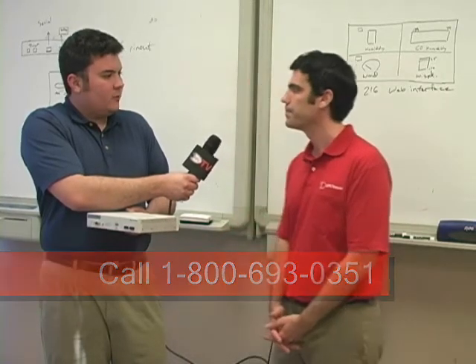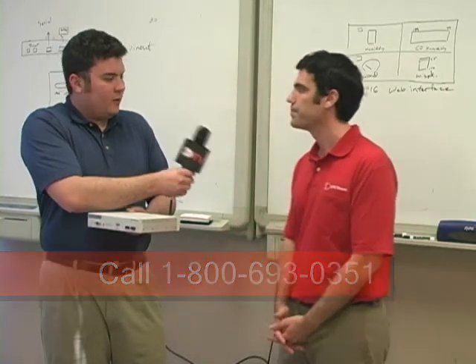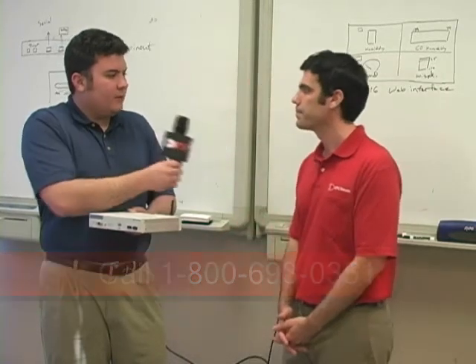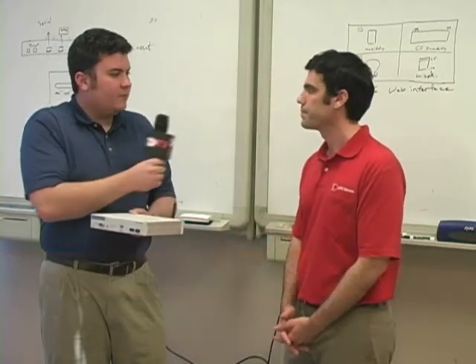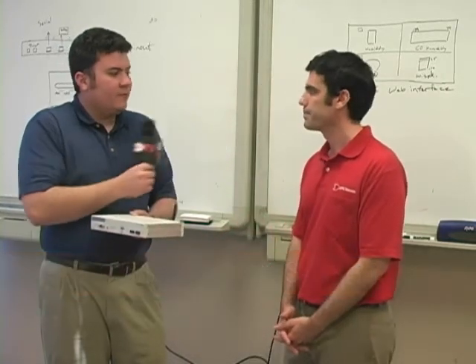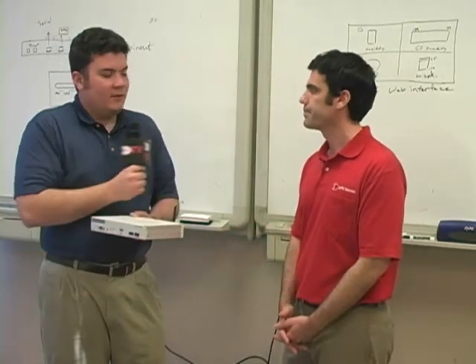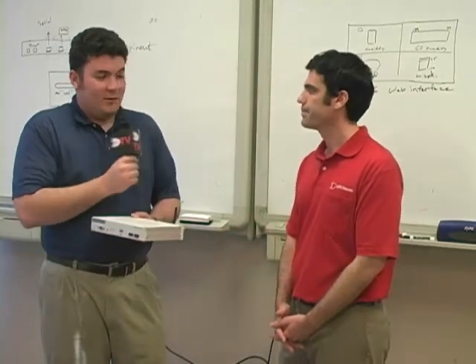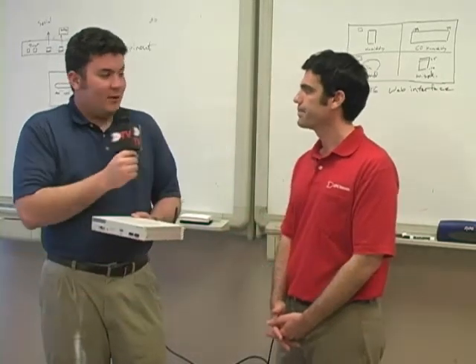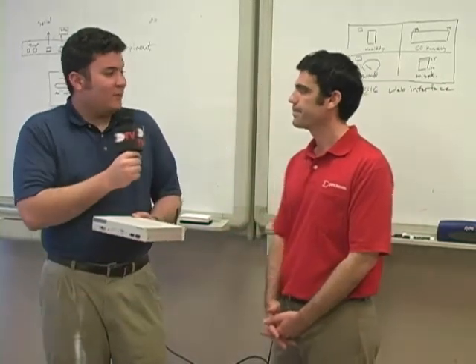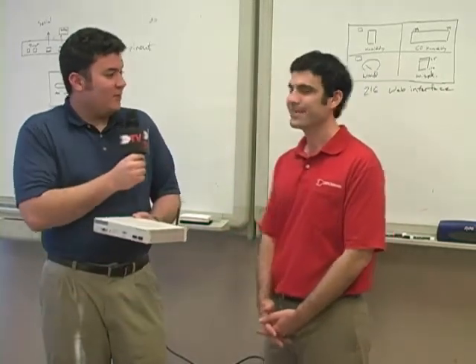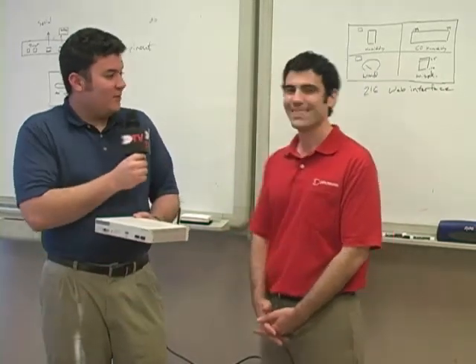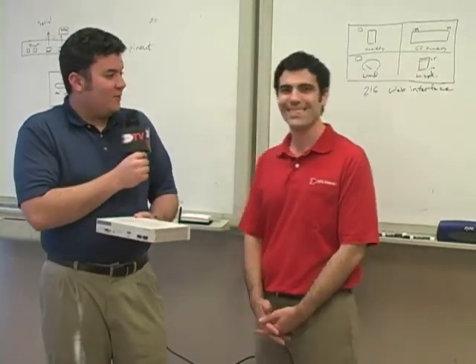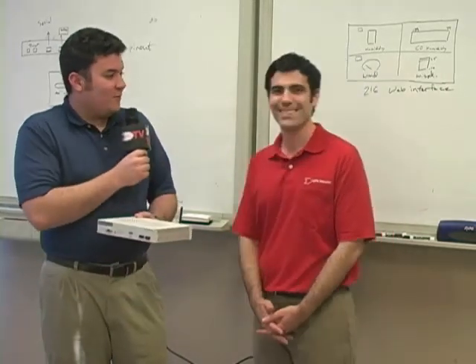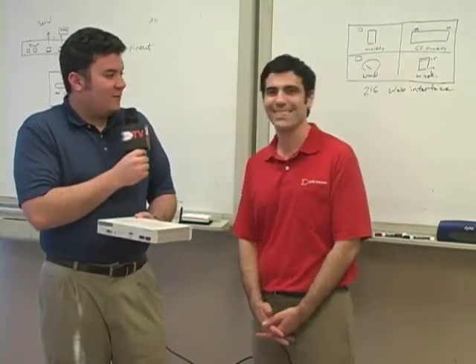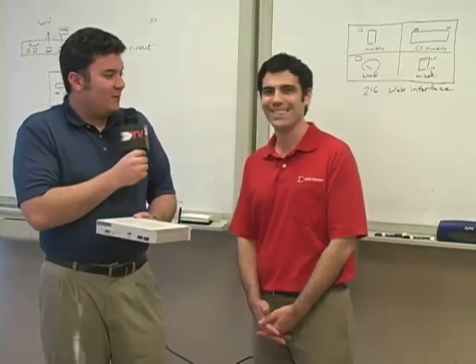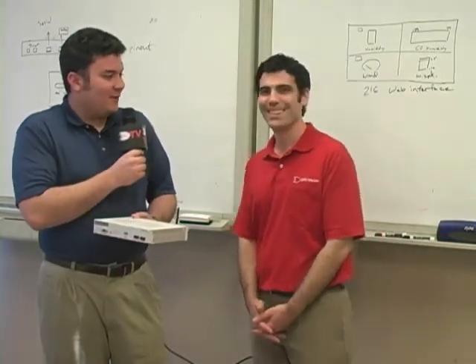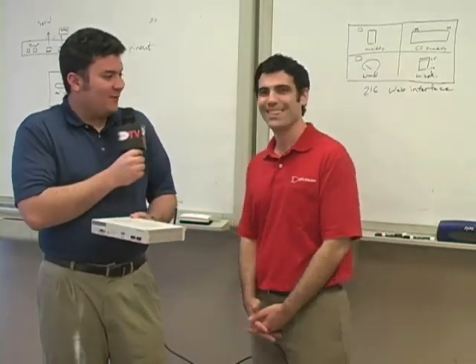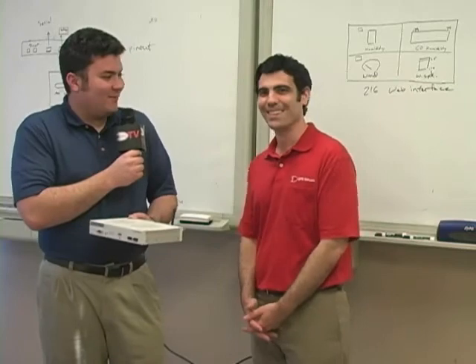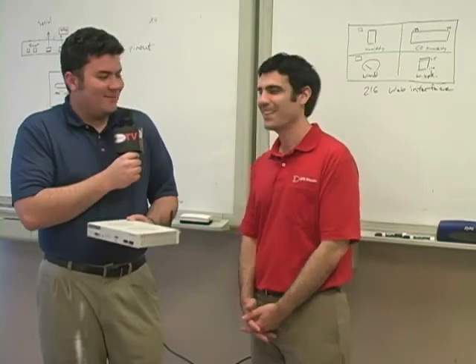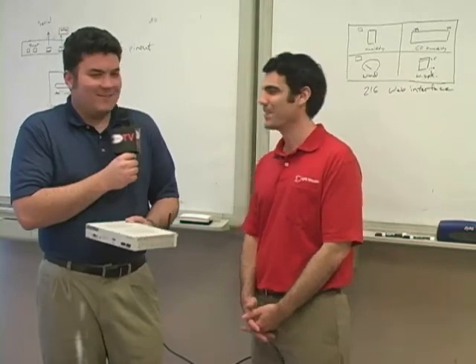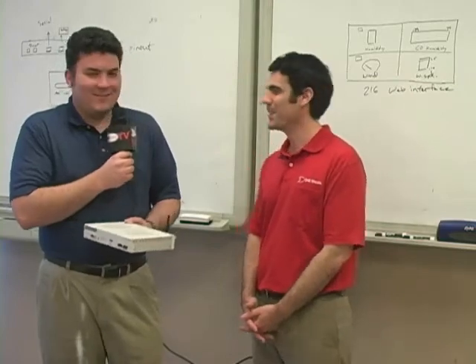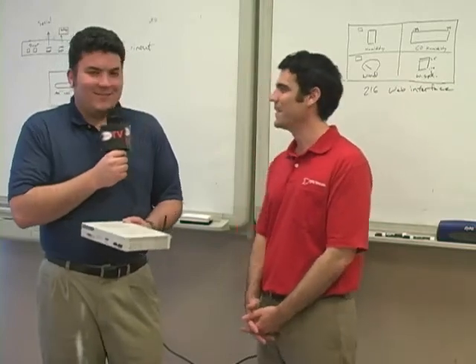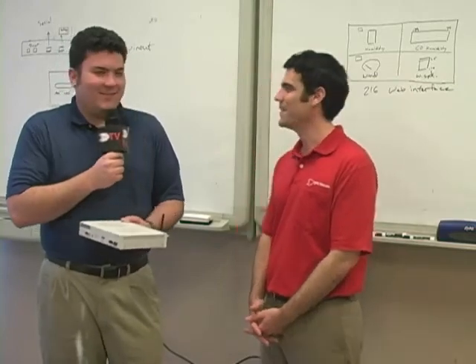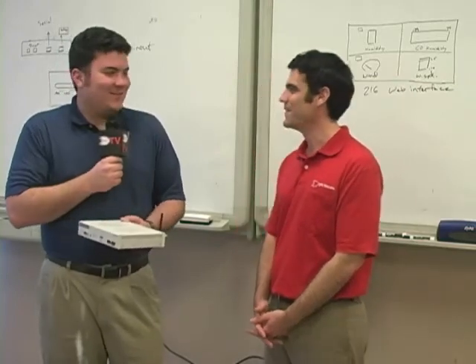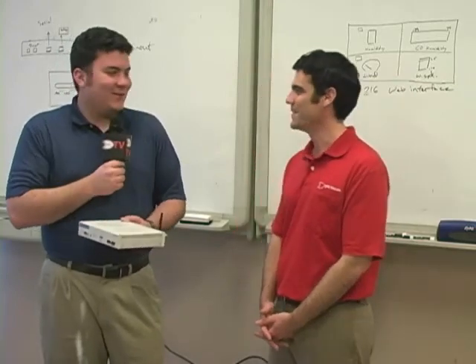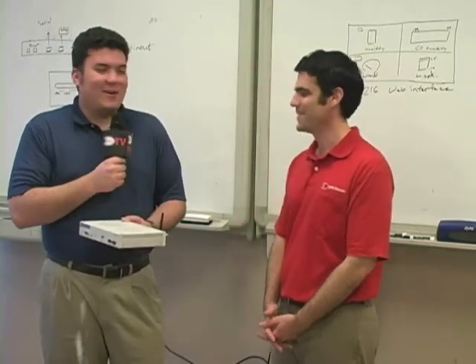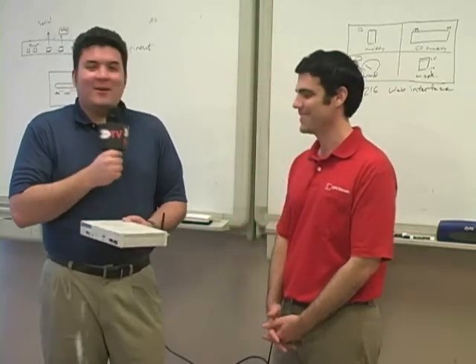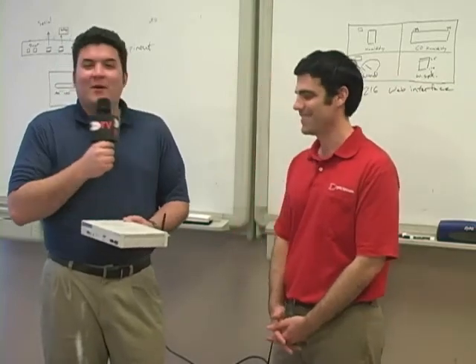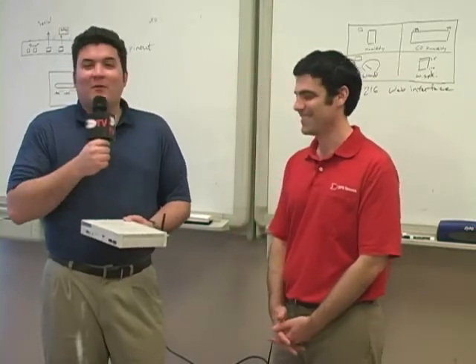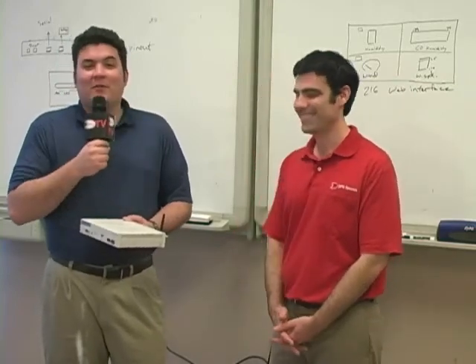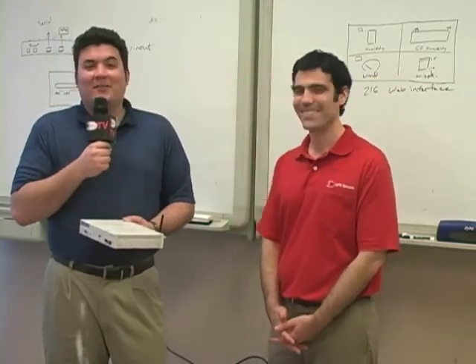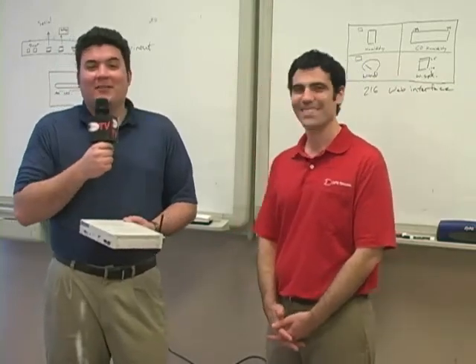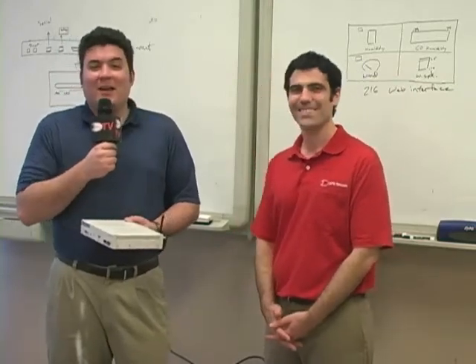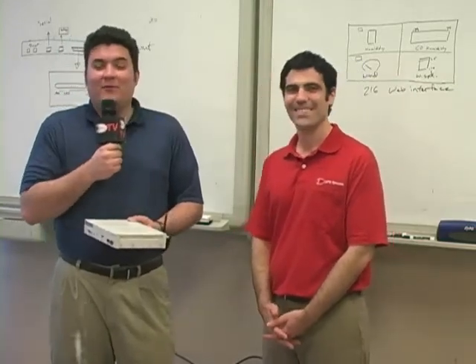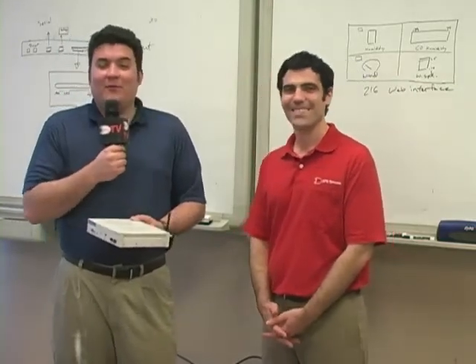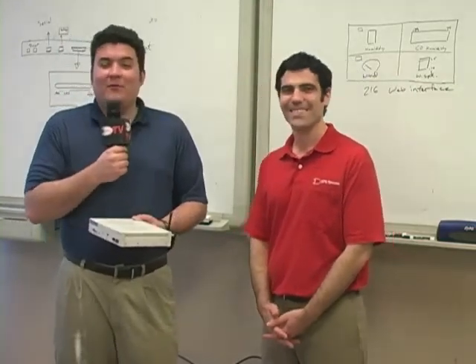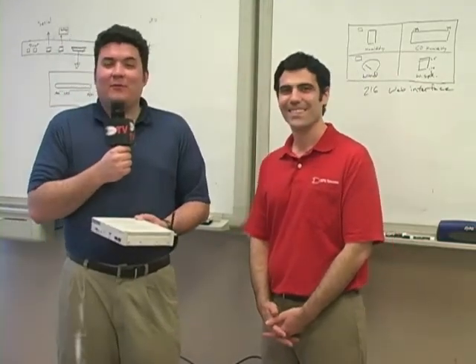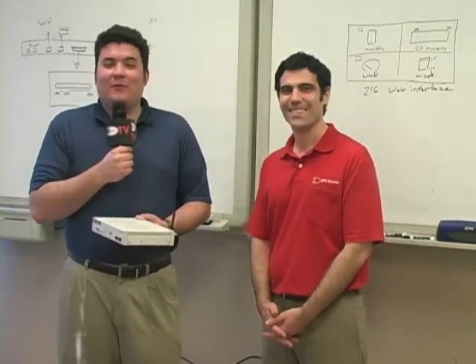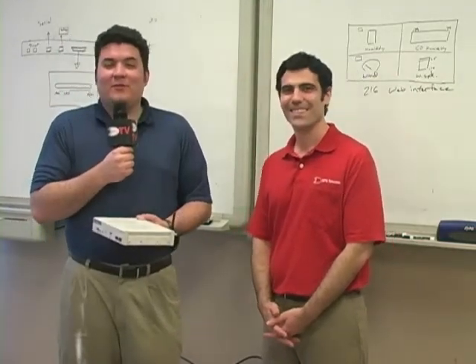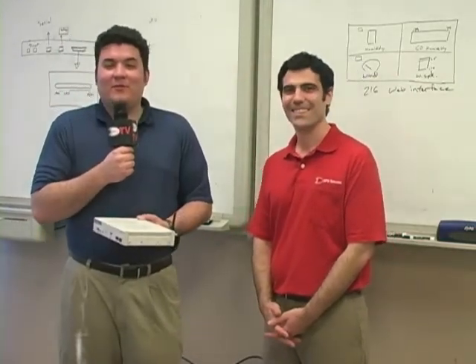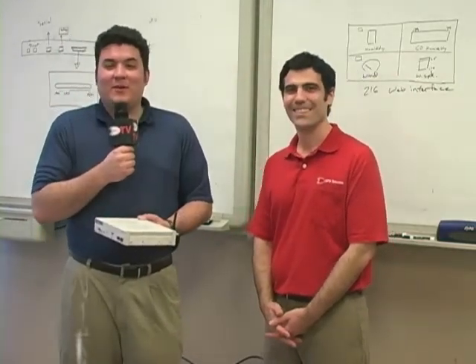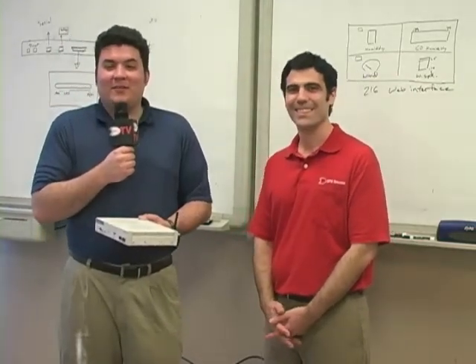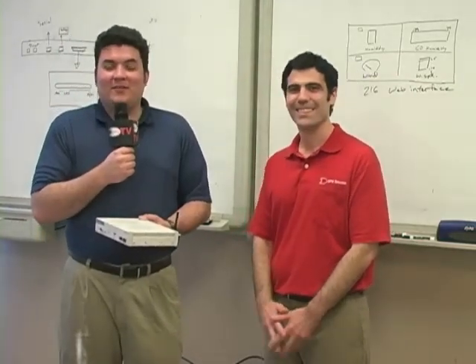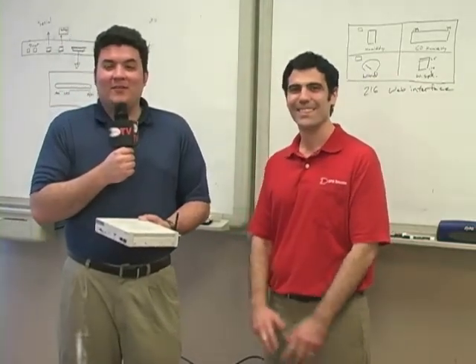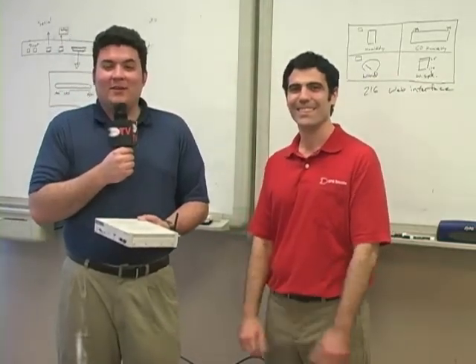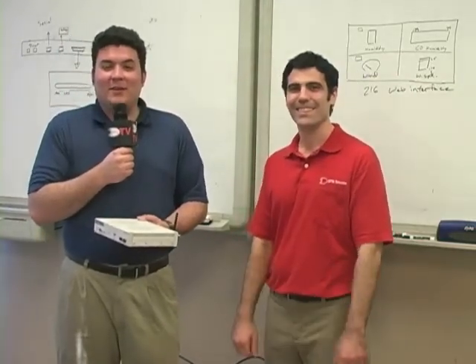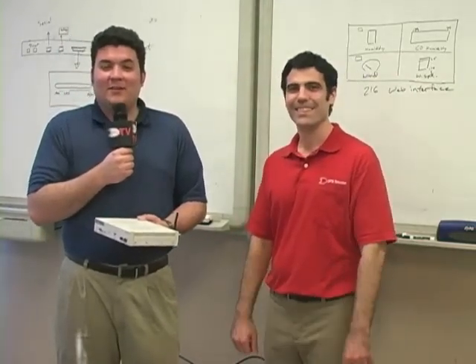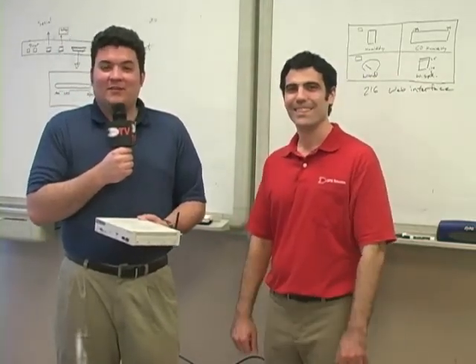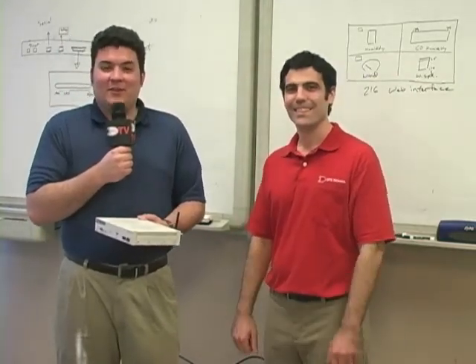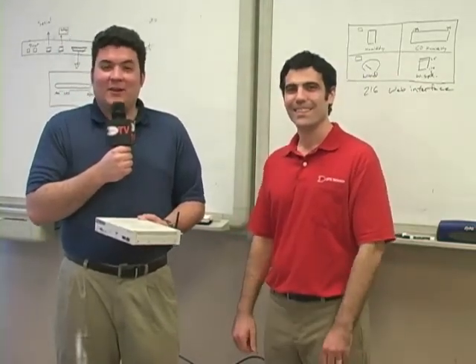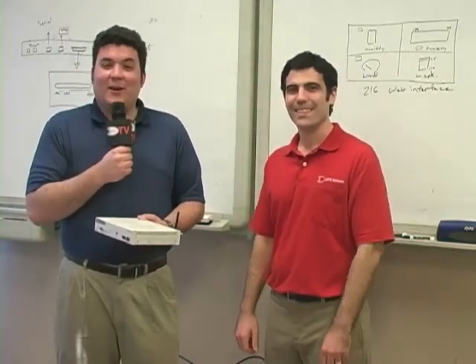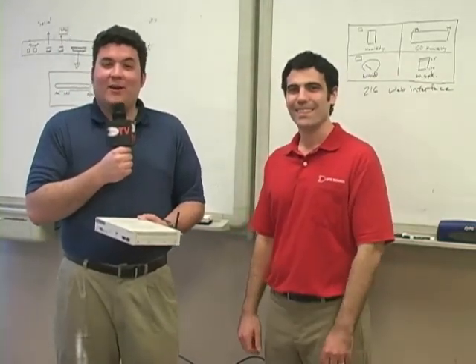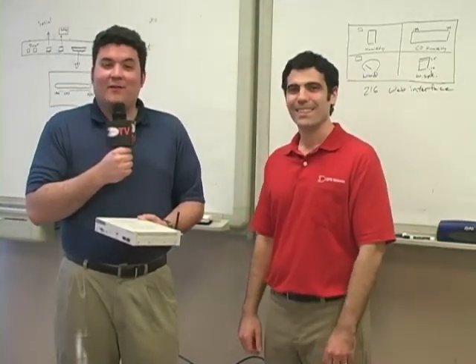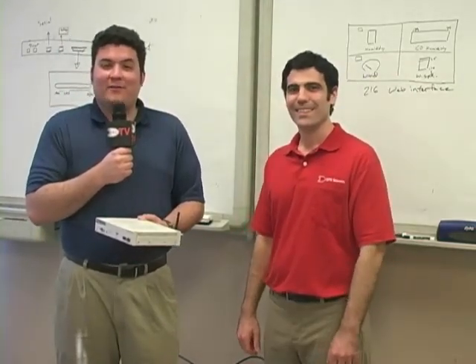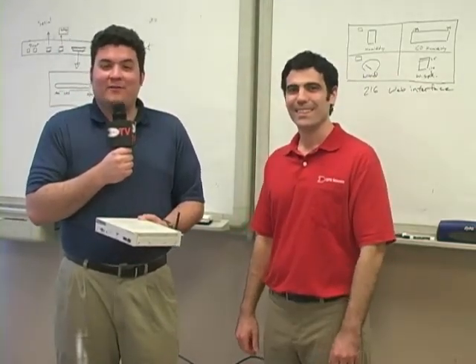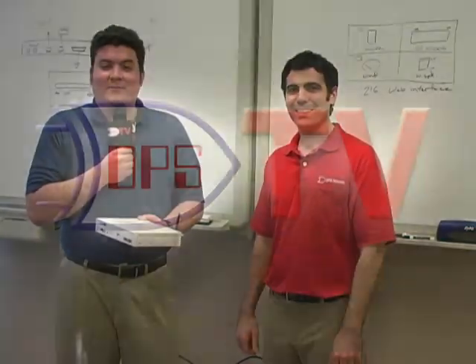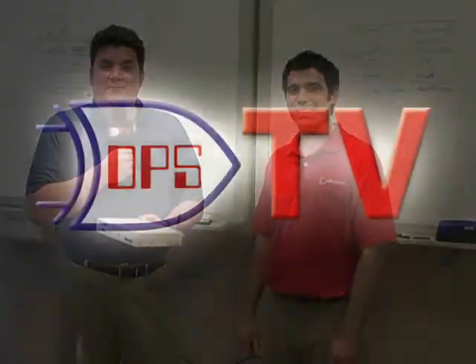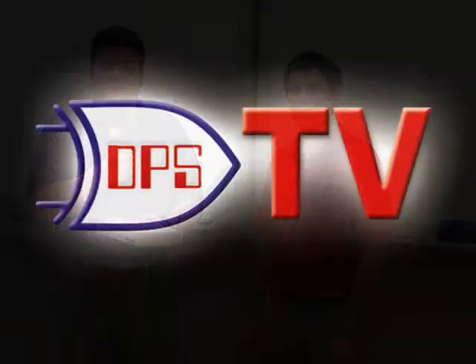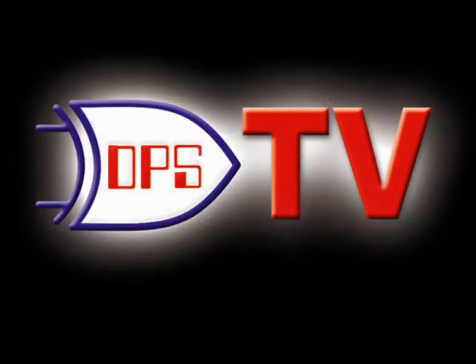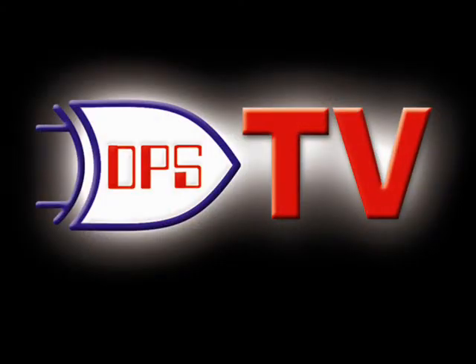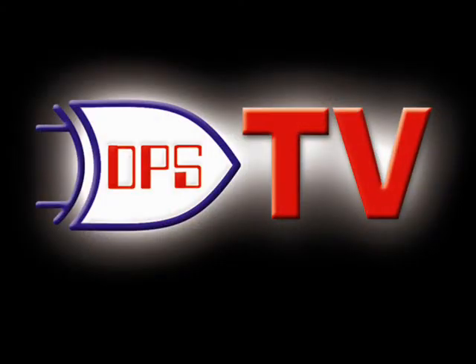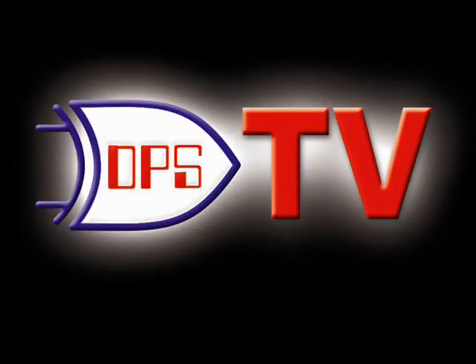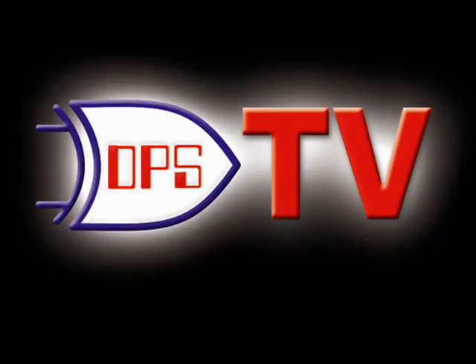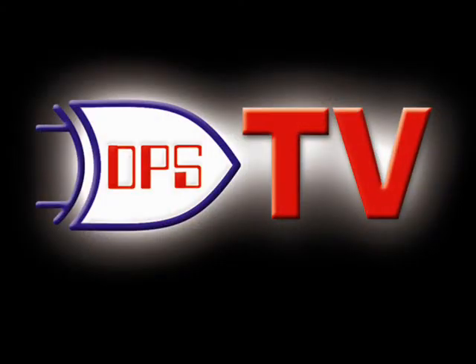Great. Well, thank you very much, Mark. This is Andrew for DPS-TV signing off. Thank you.